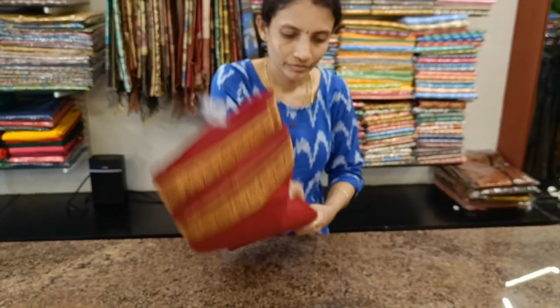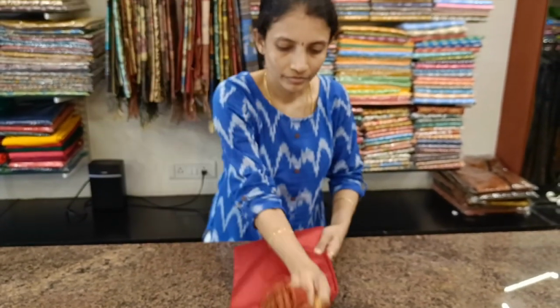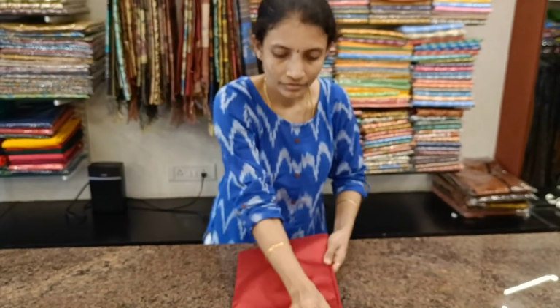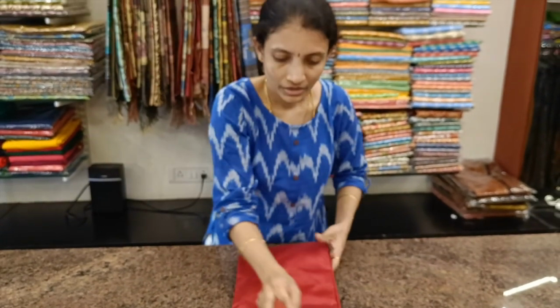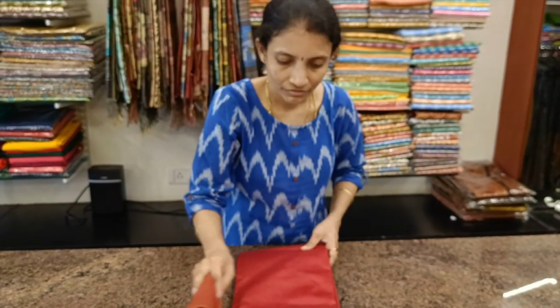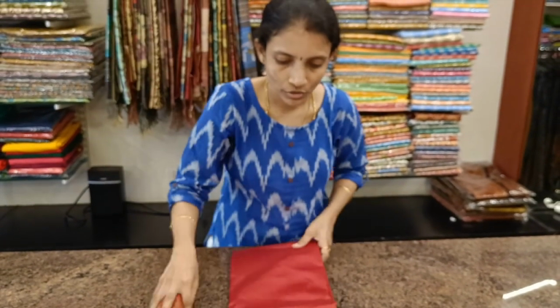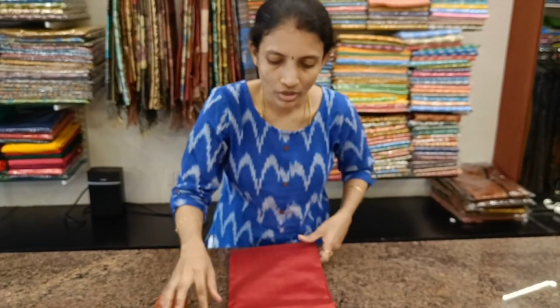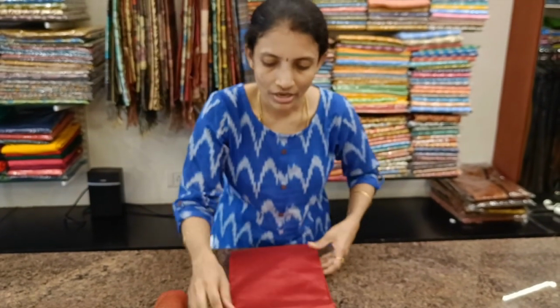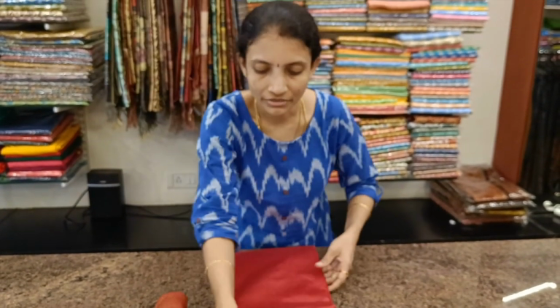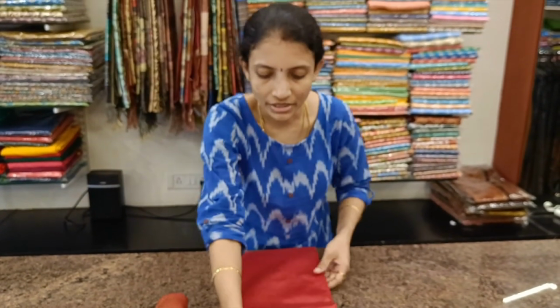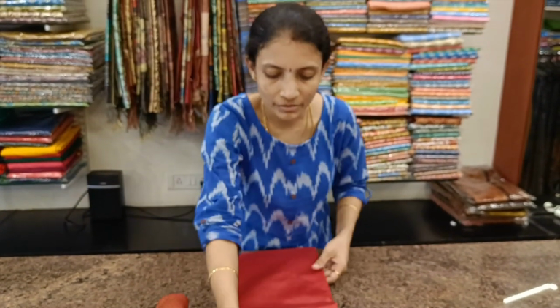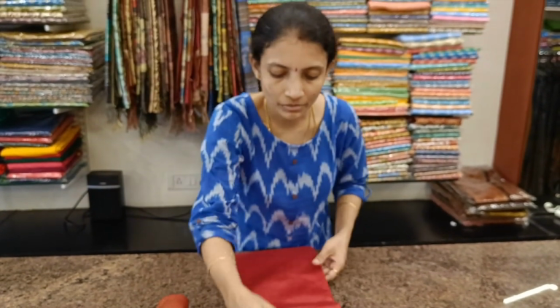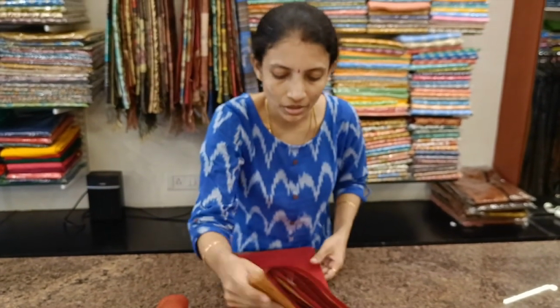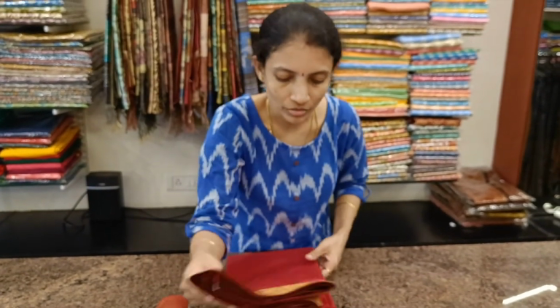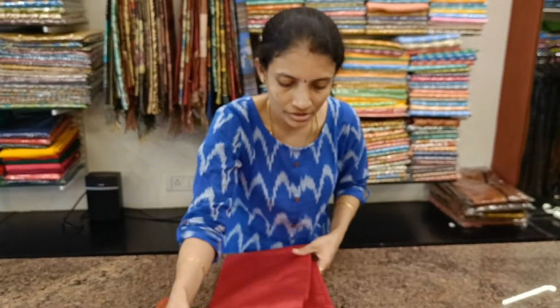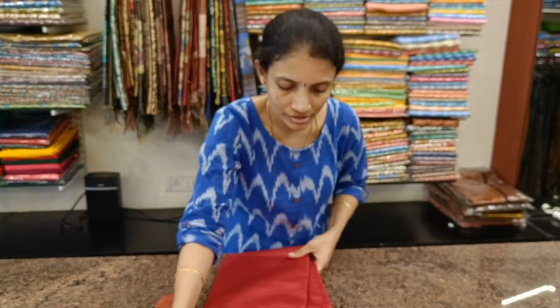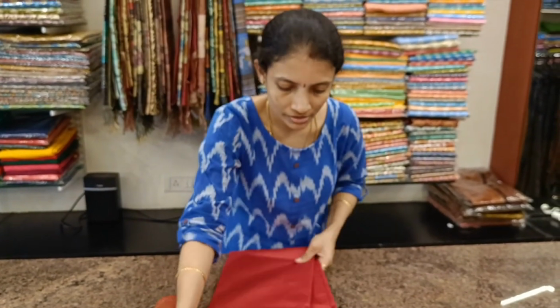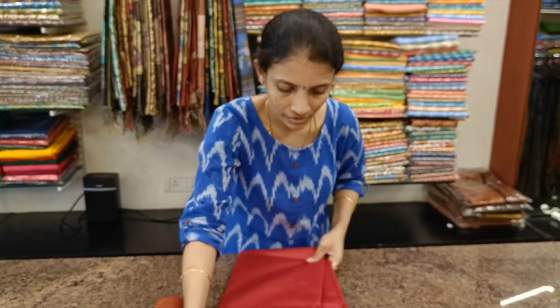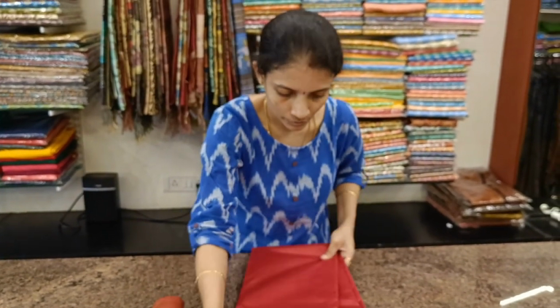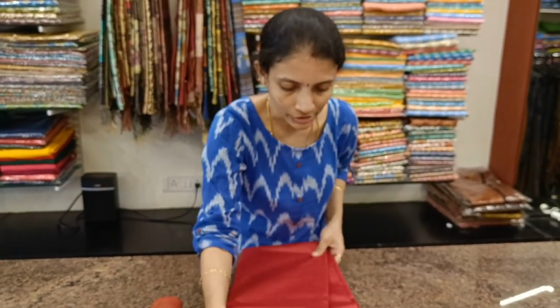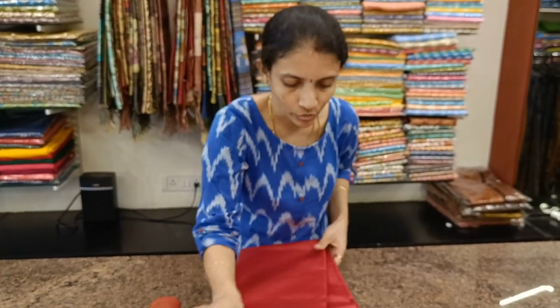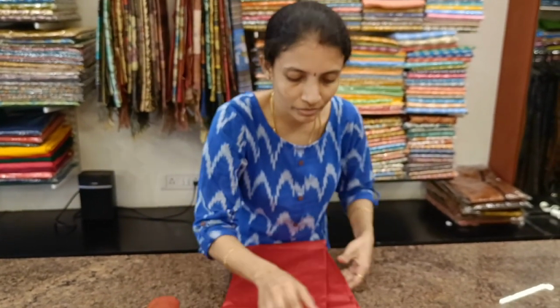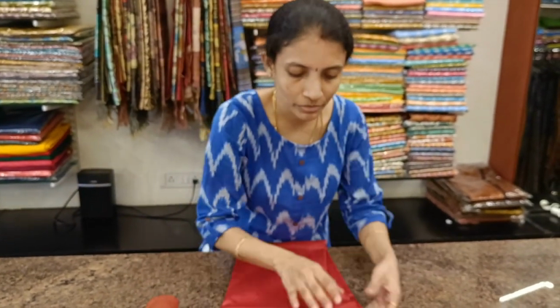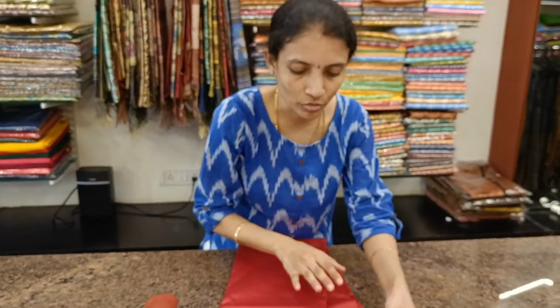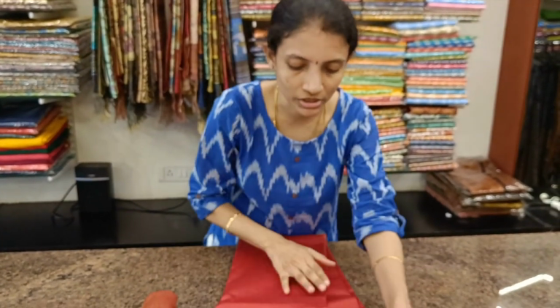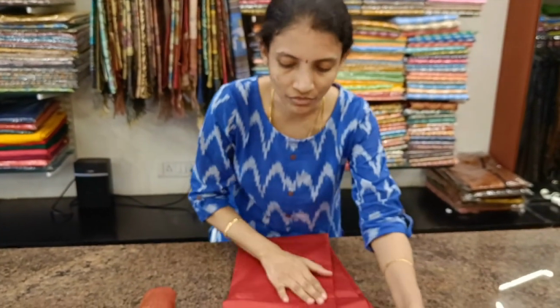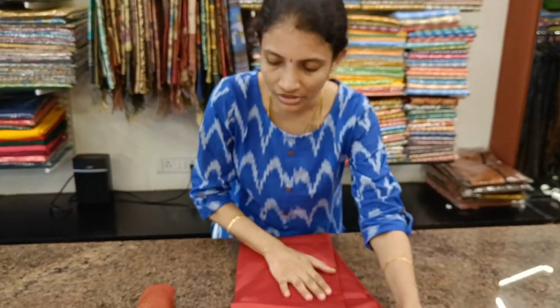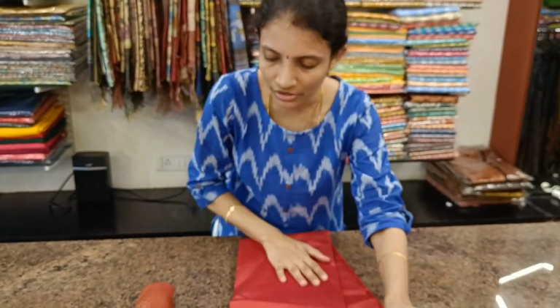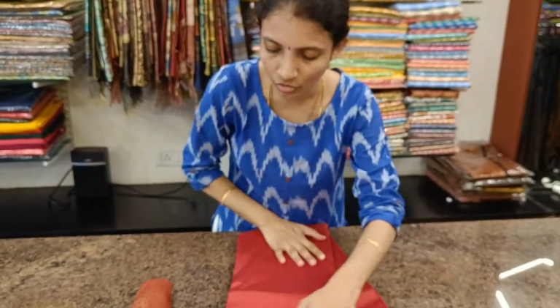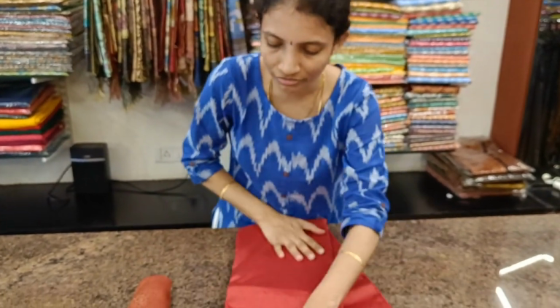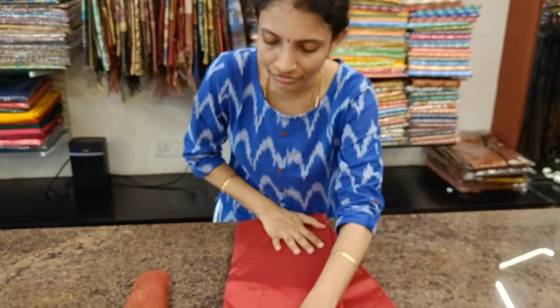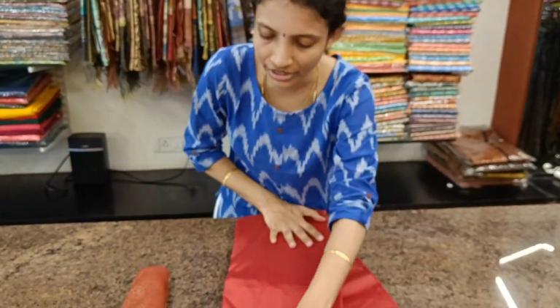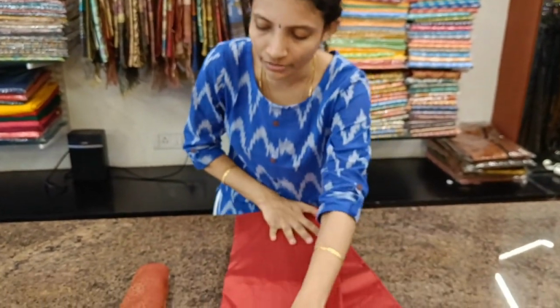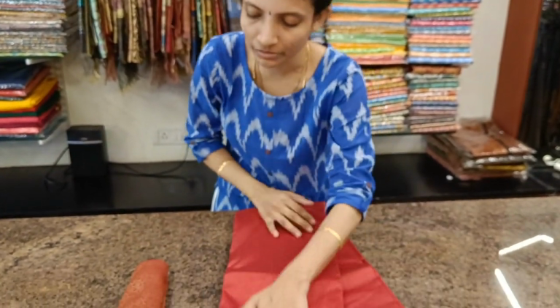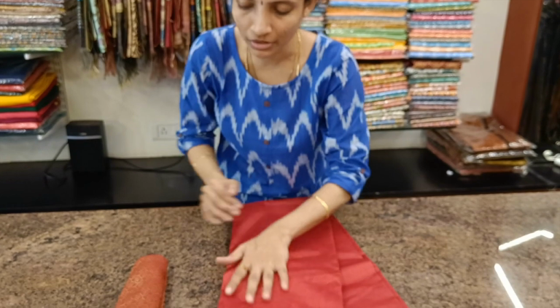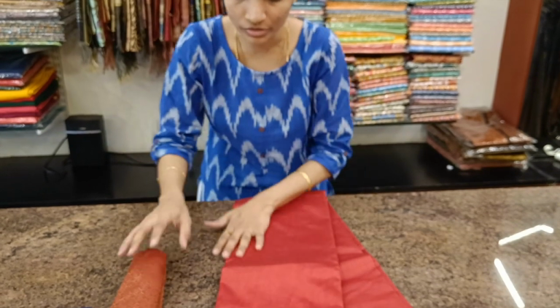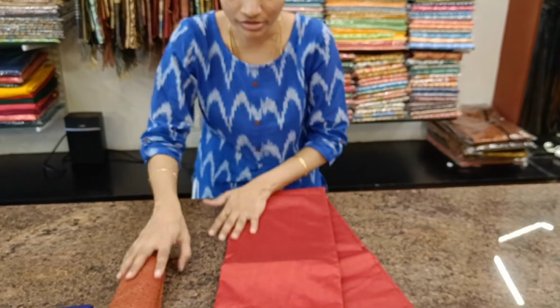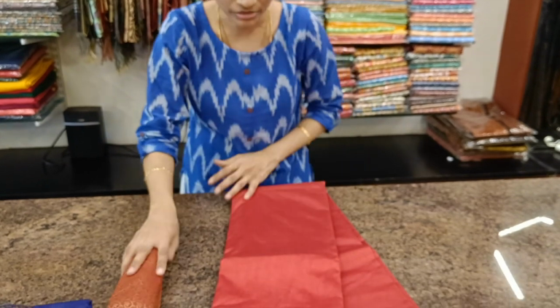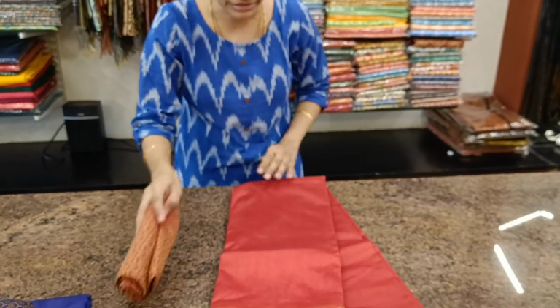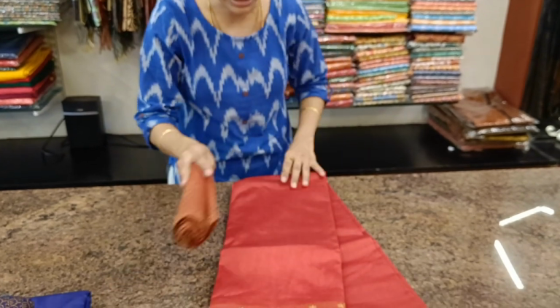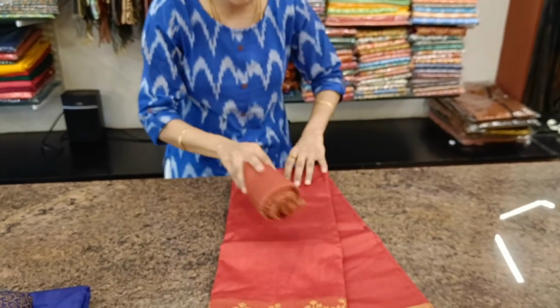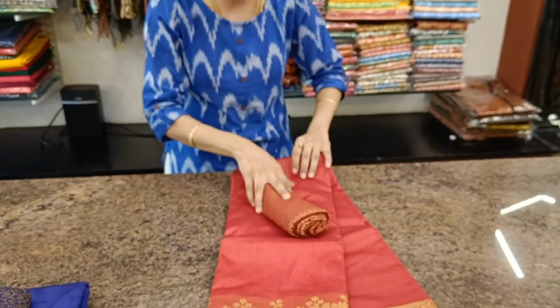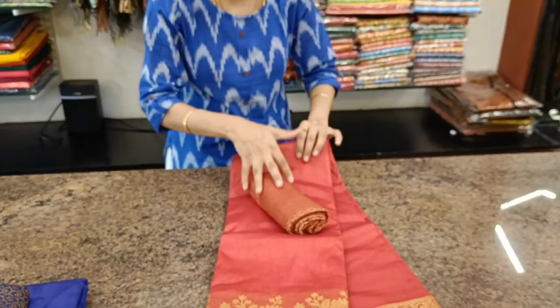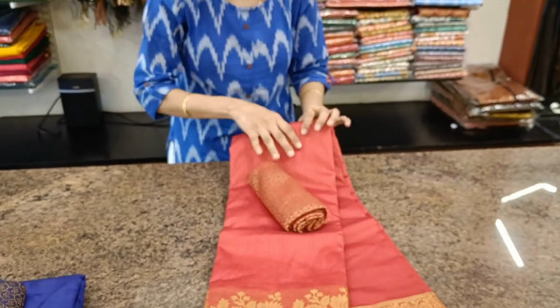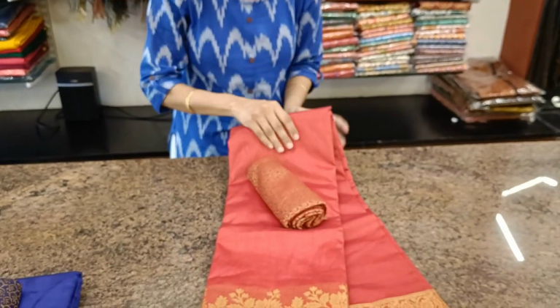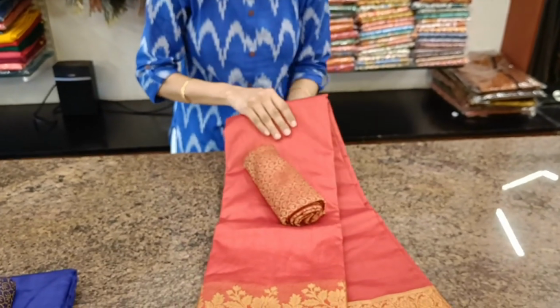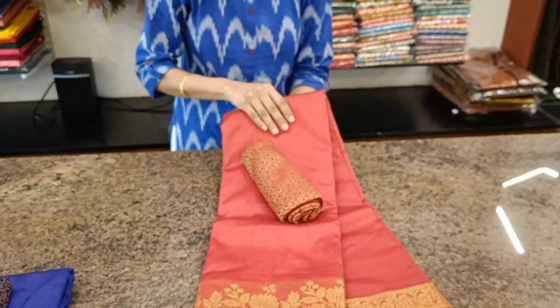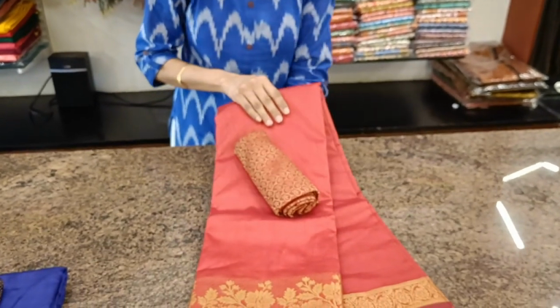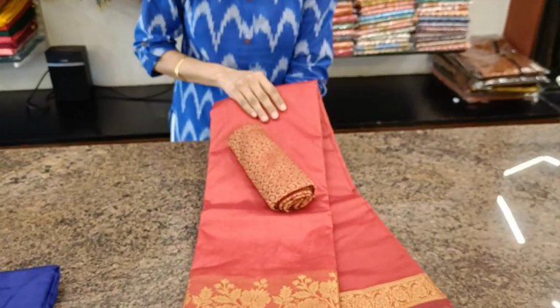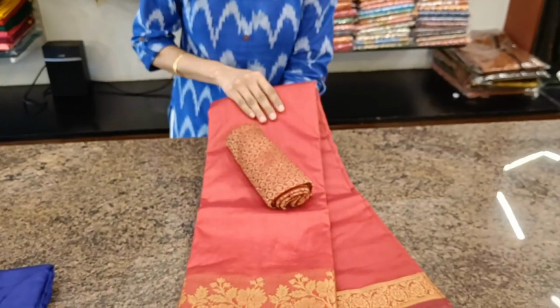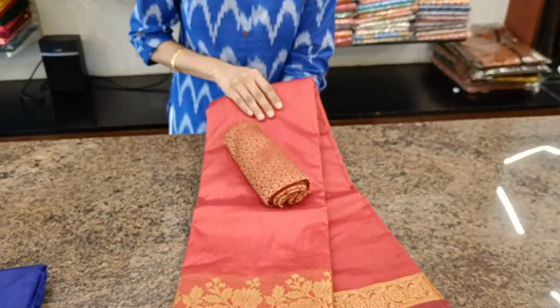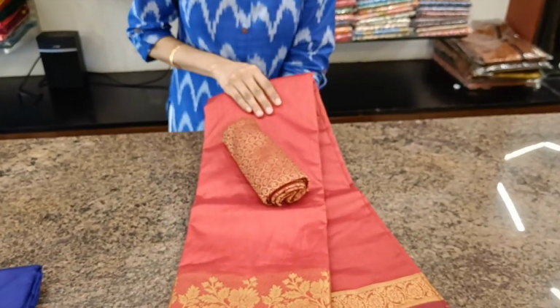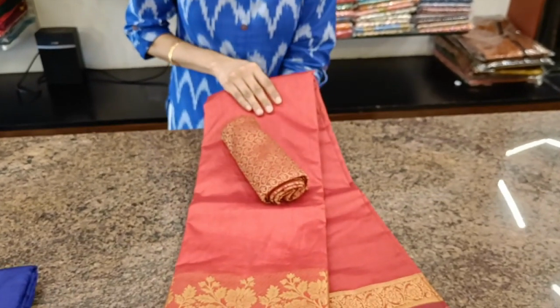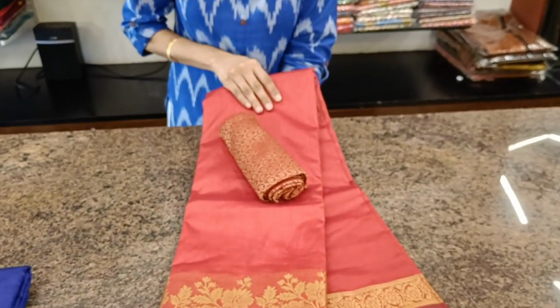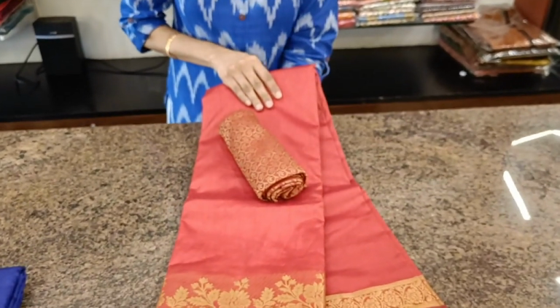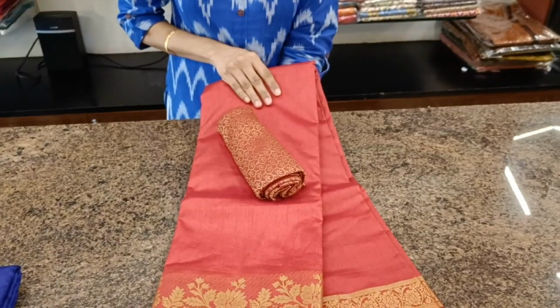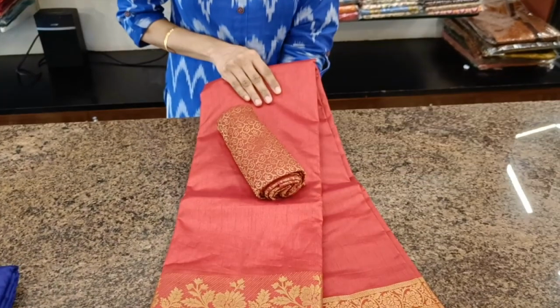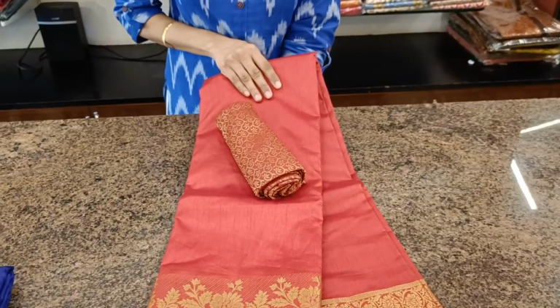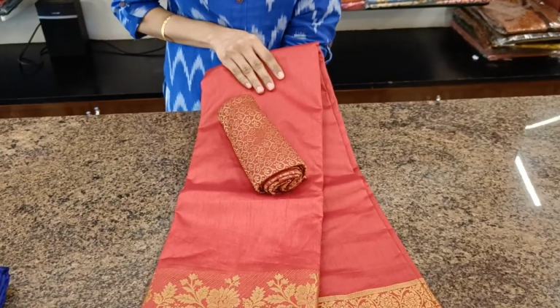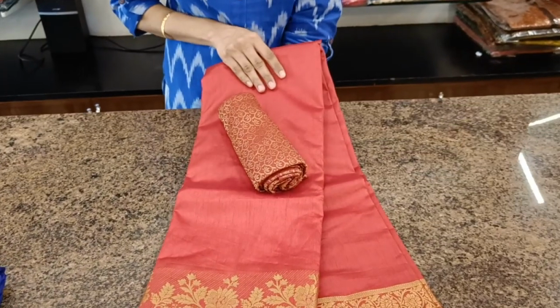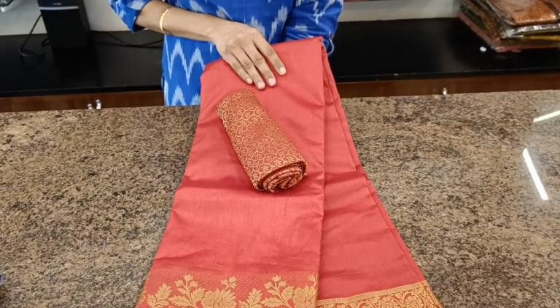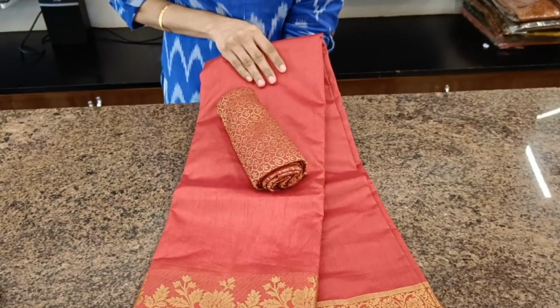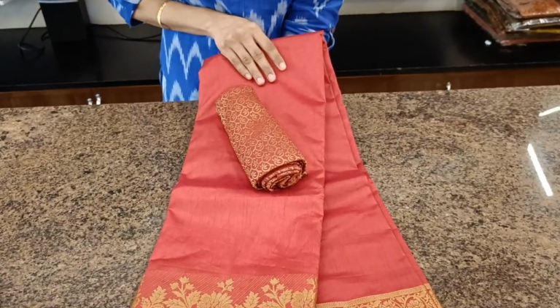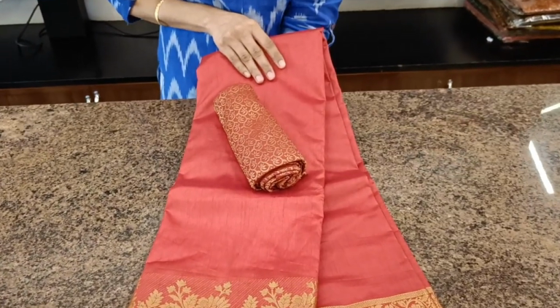We do have ready-made blouses and we will soon be posting a video of ready-made blouses collections. Next, a Kungumum colour.